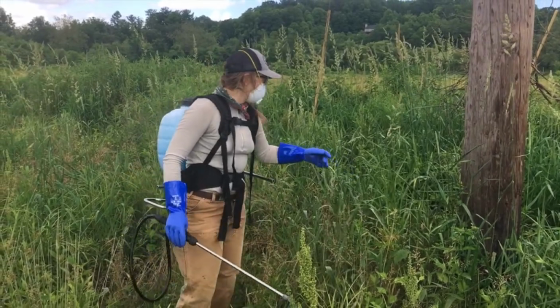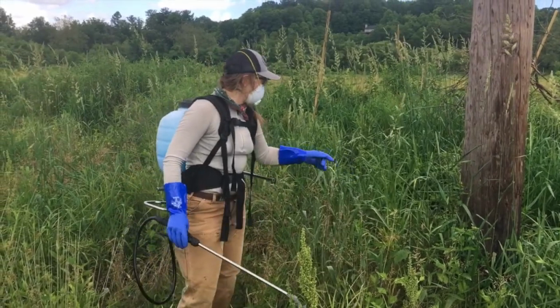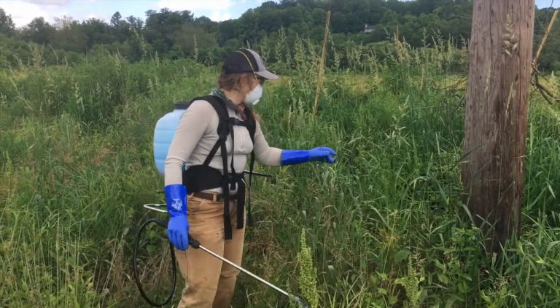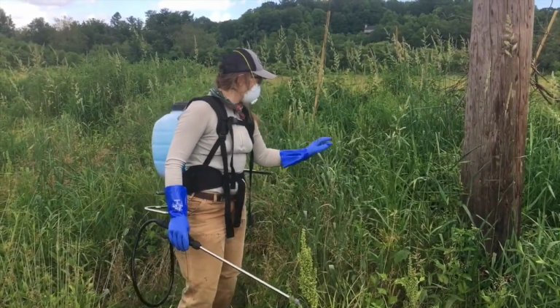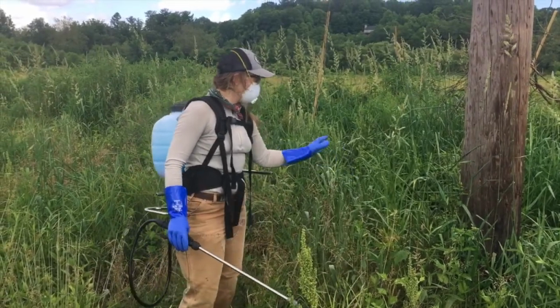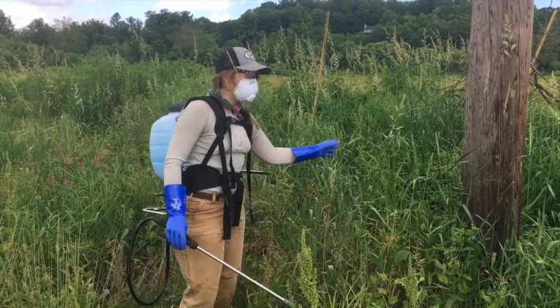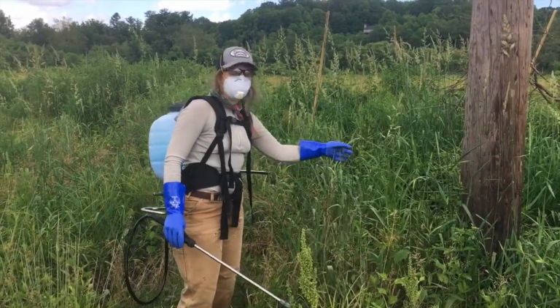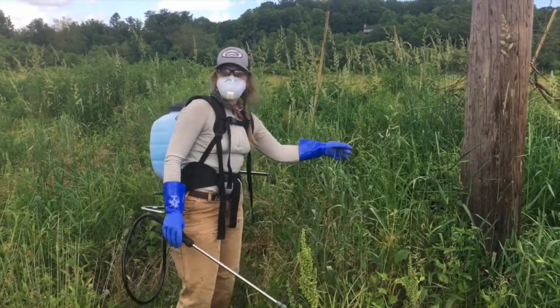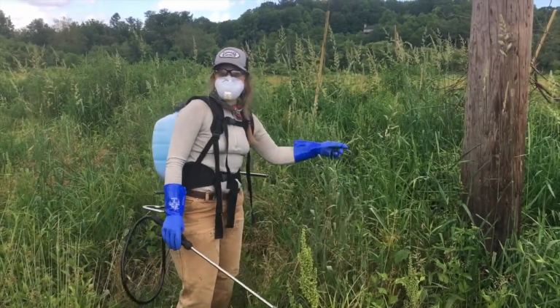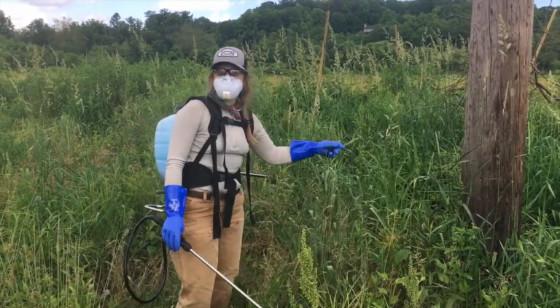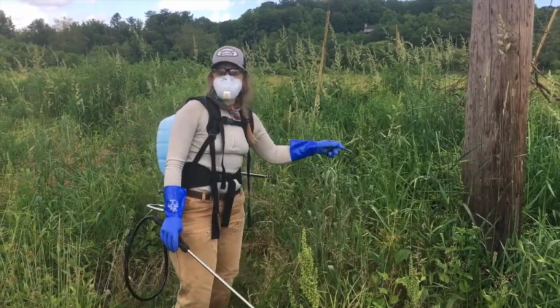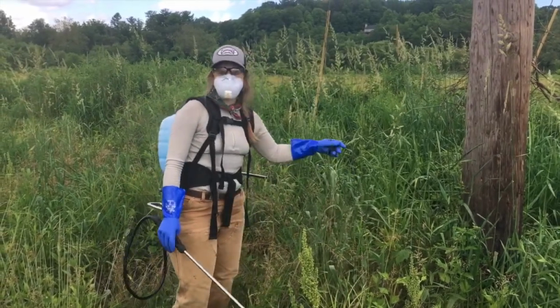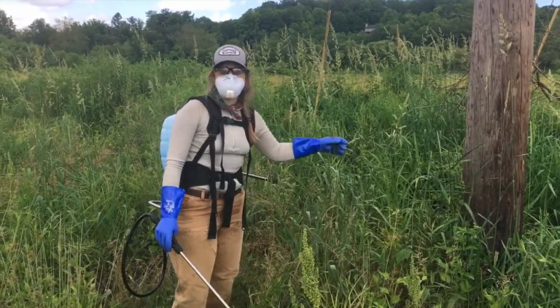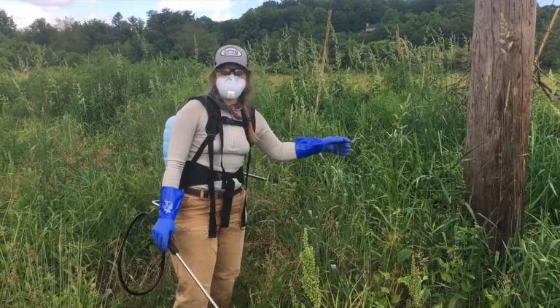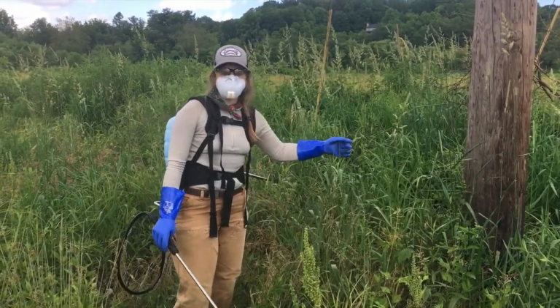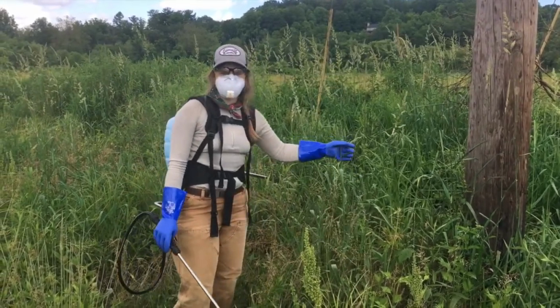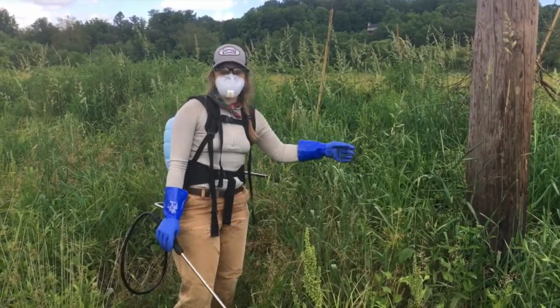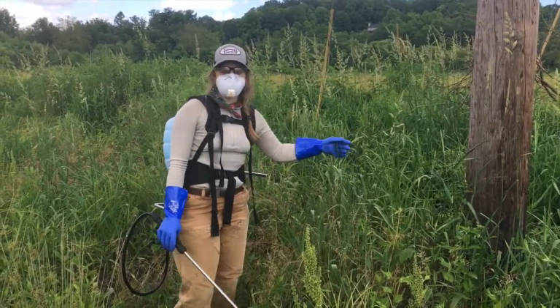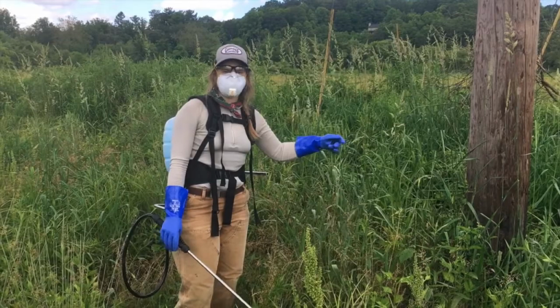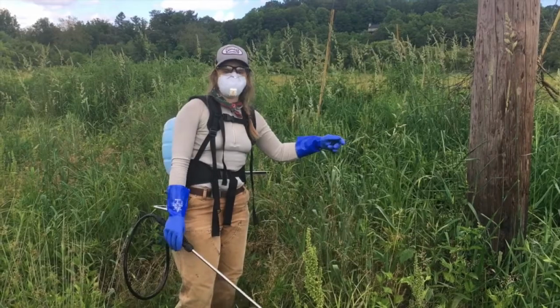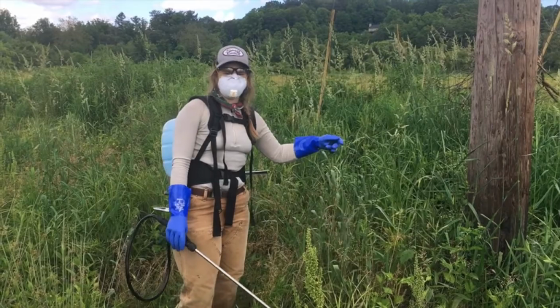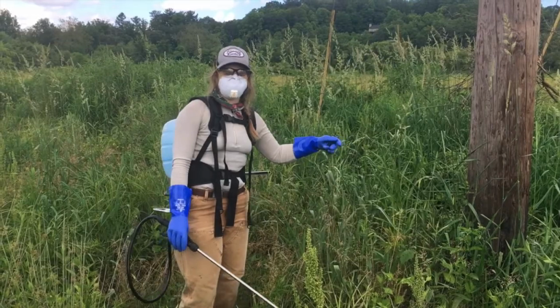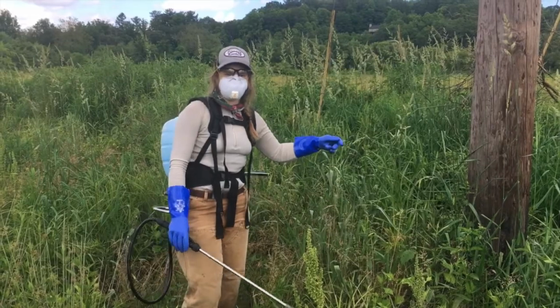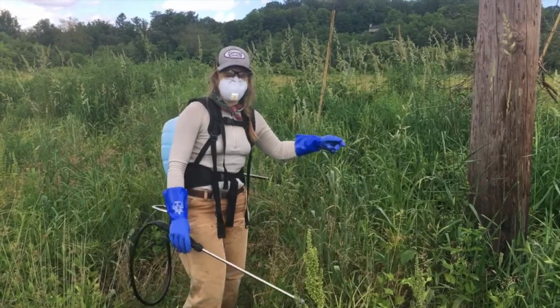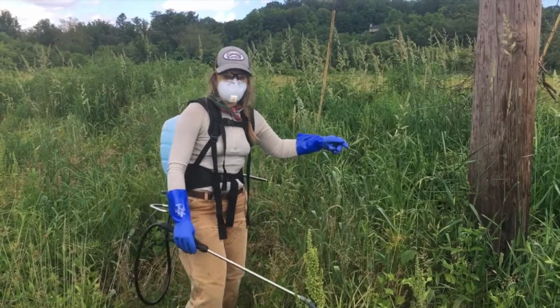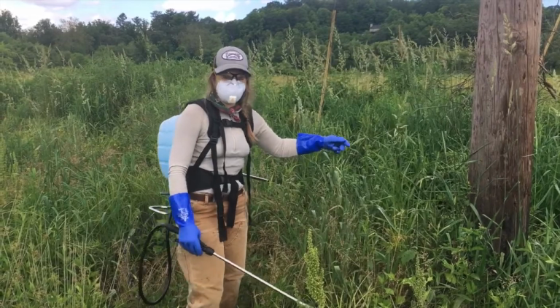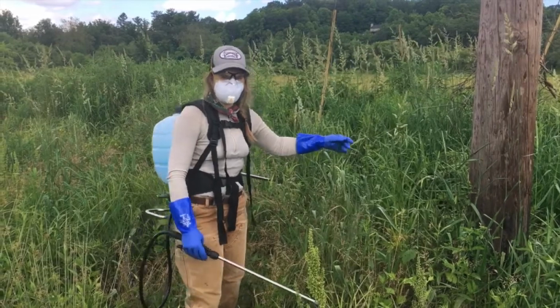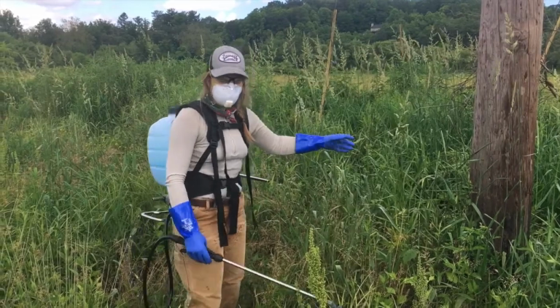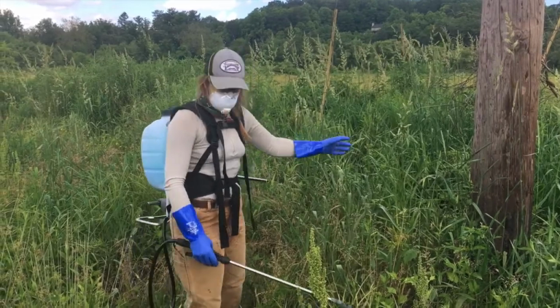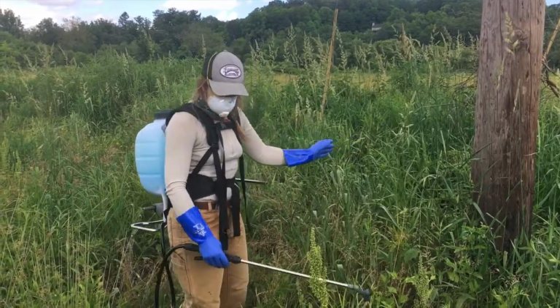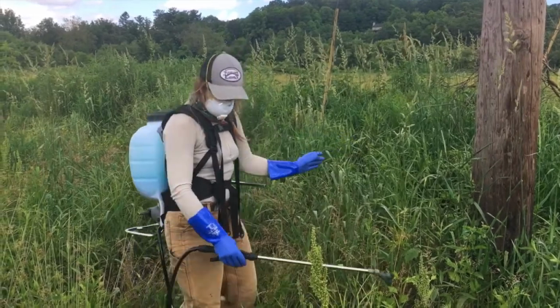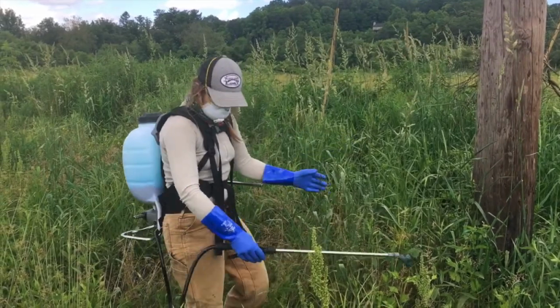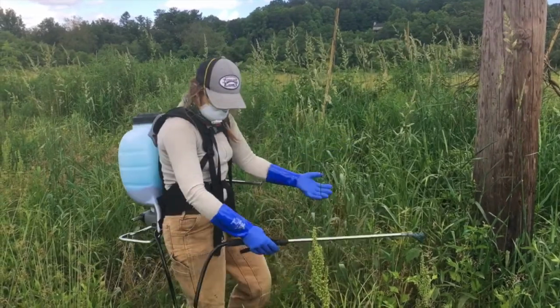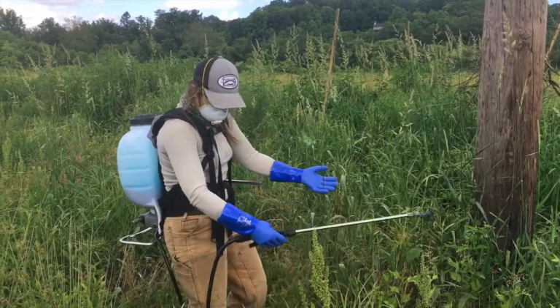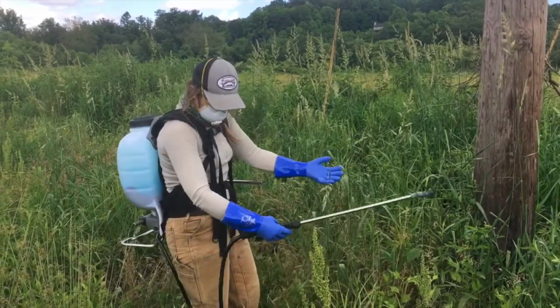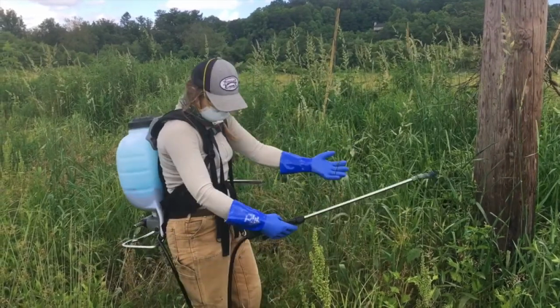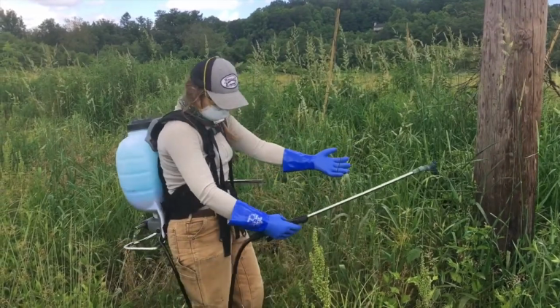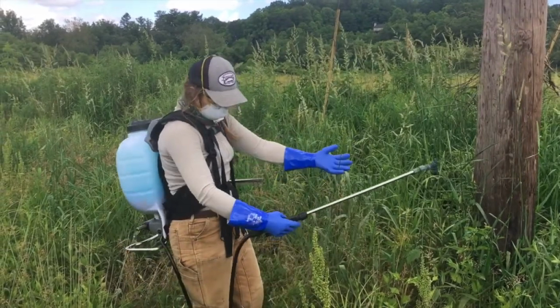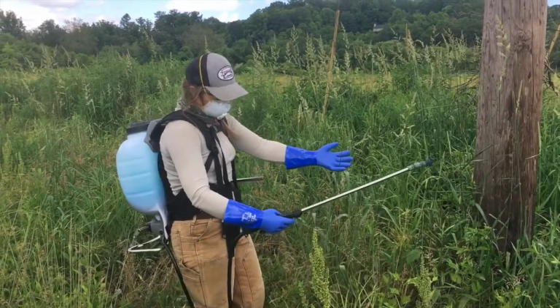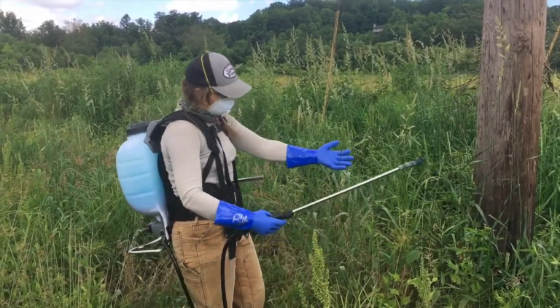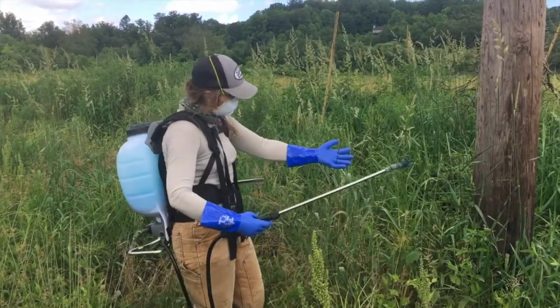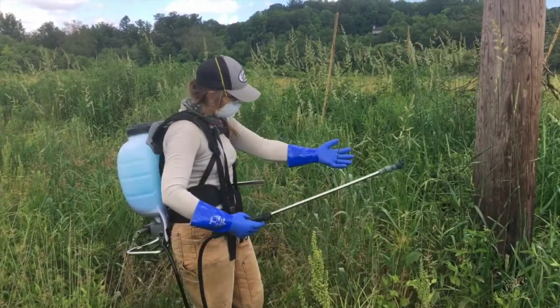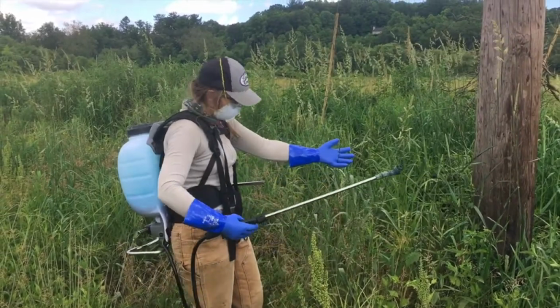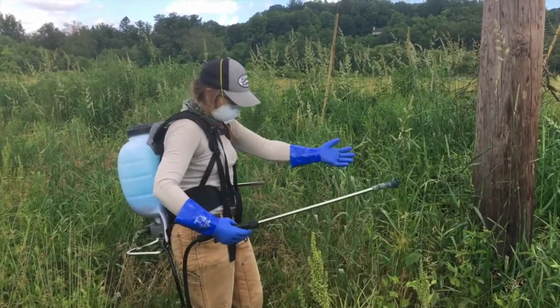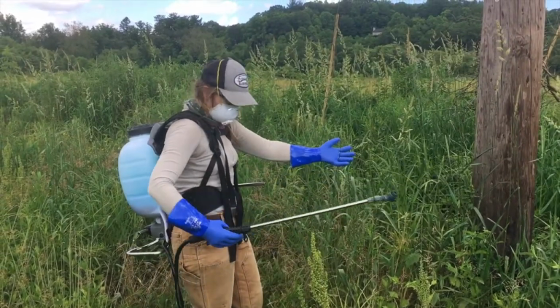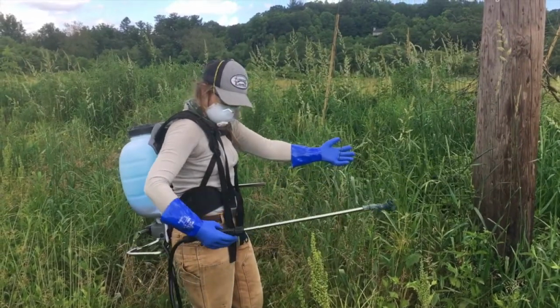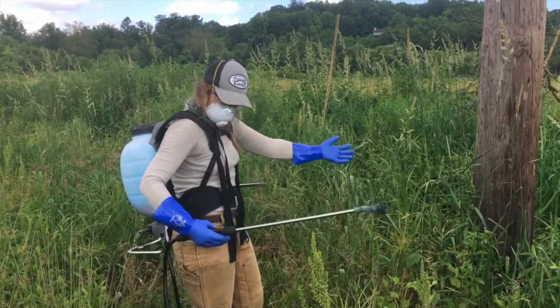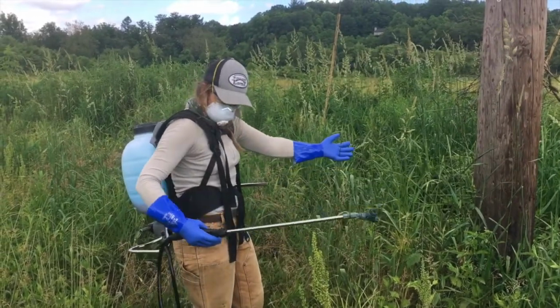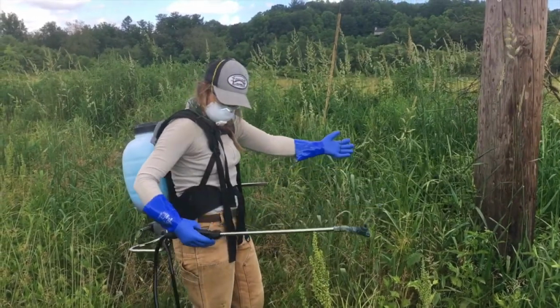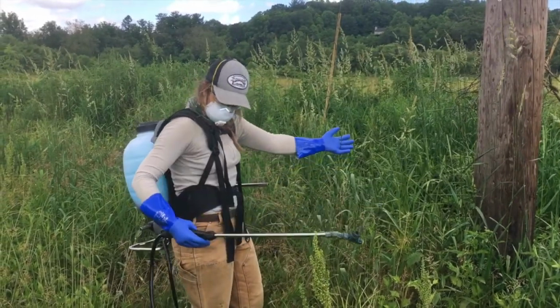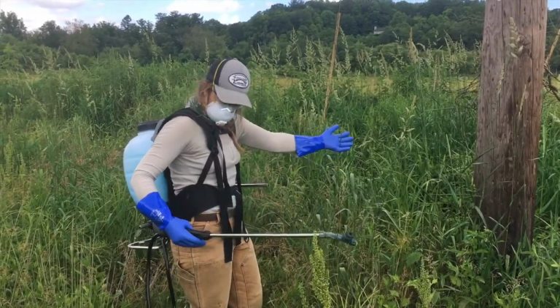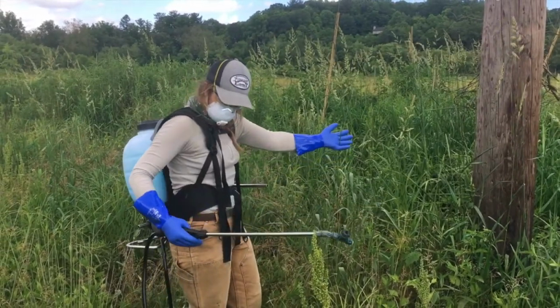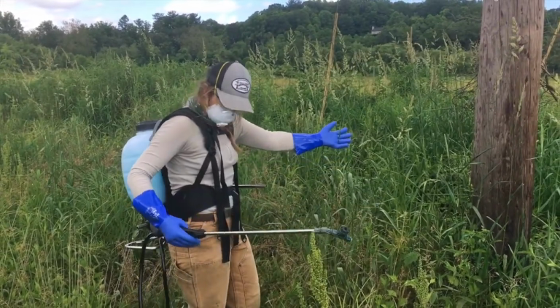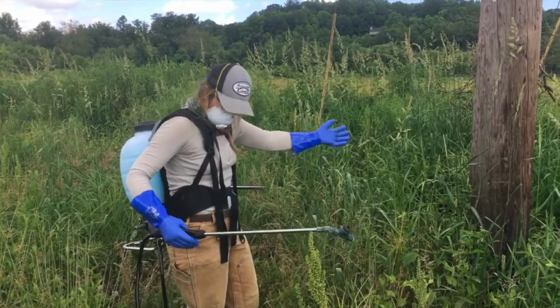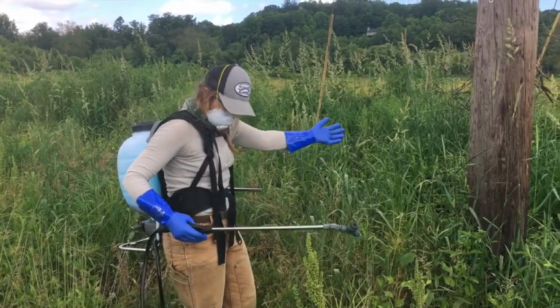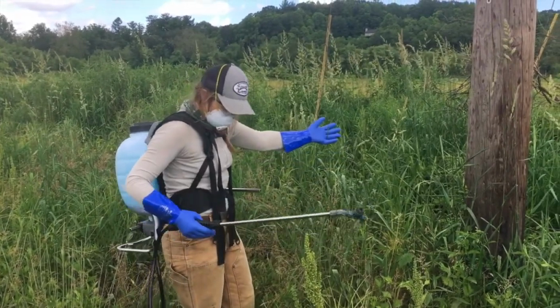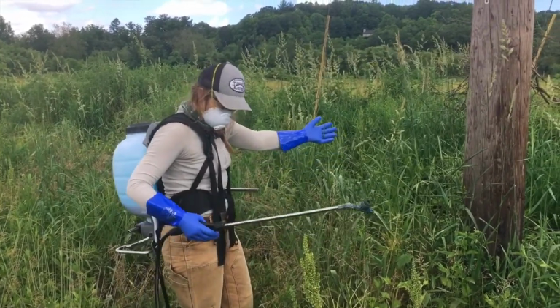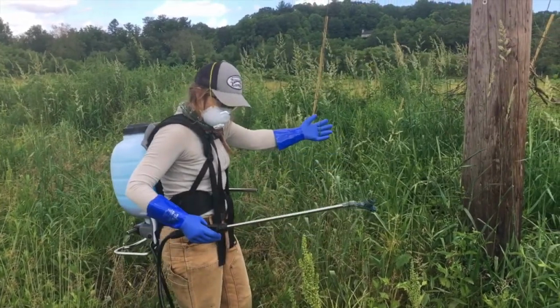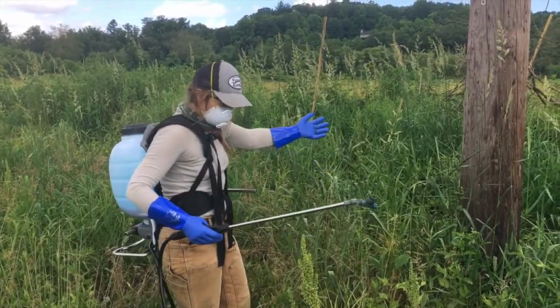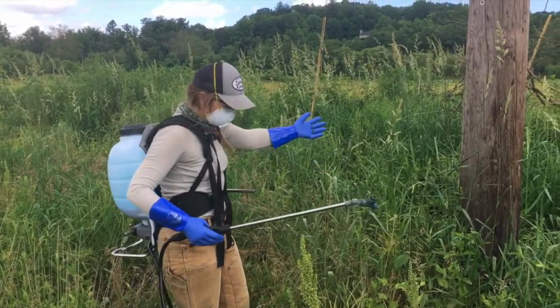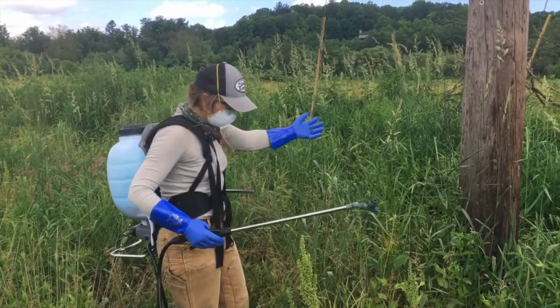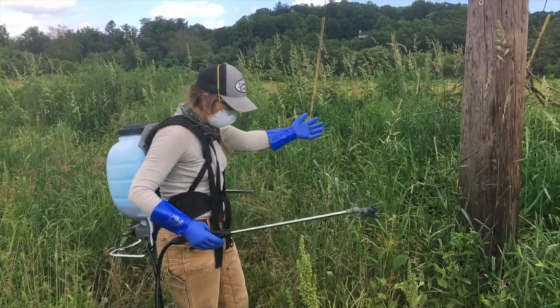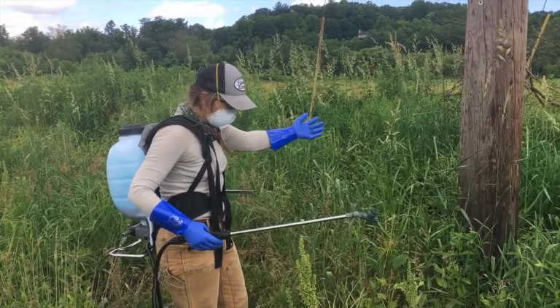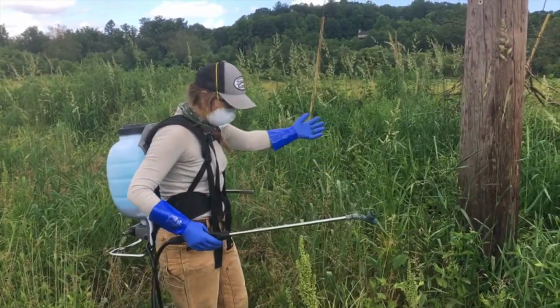Lord, y'all, it's hot out here today with all this PPE on. But here at Ecoforesters, we are safe and sweaty.